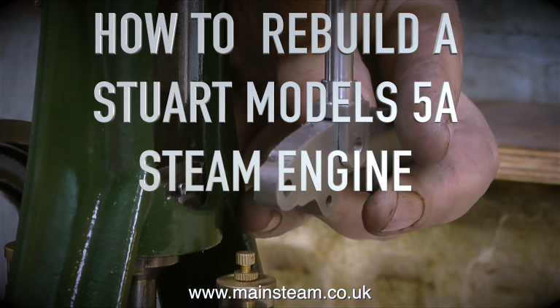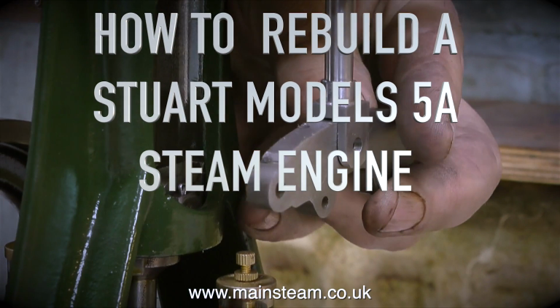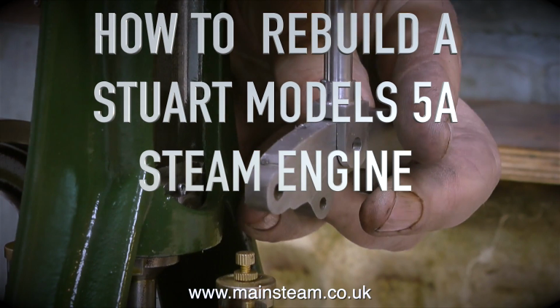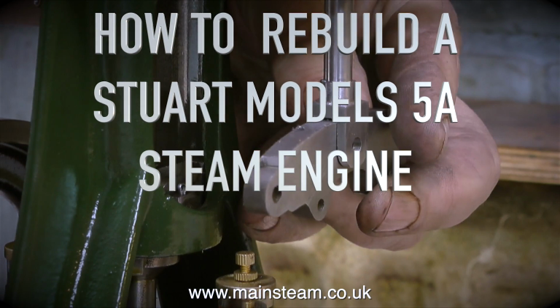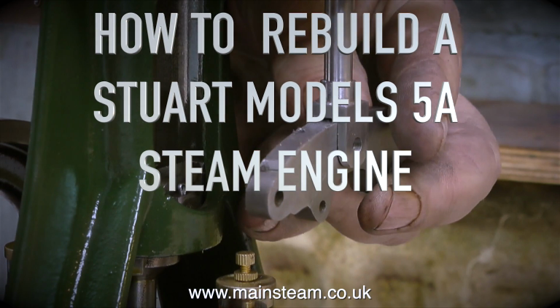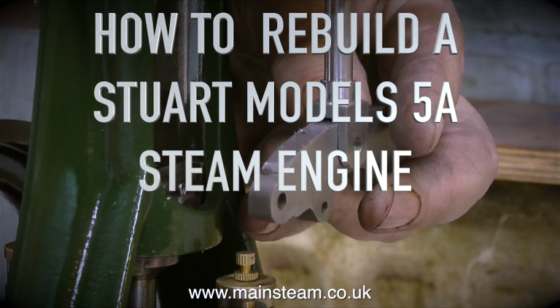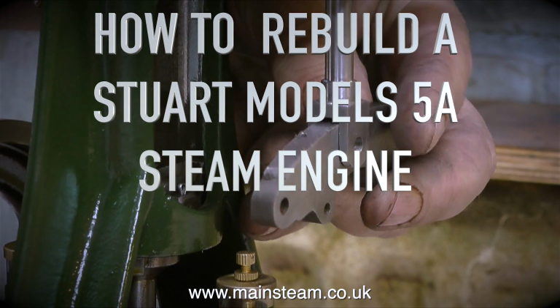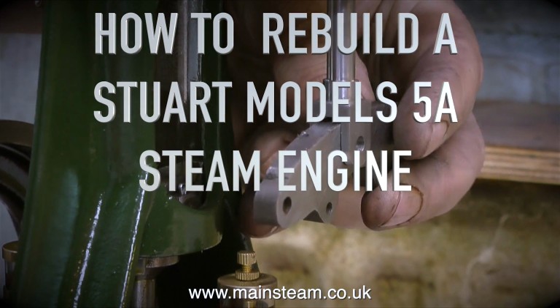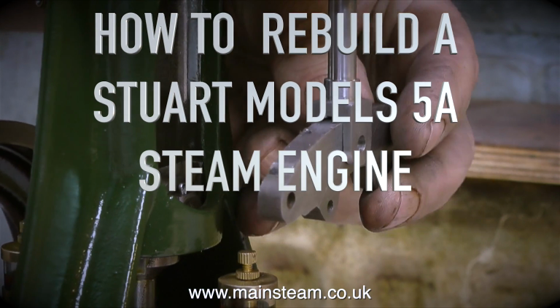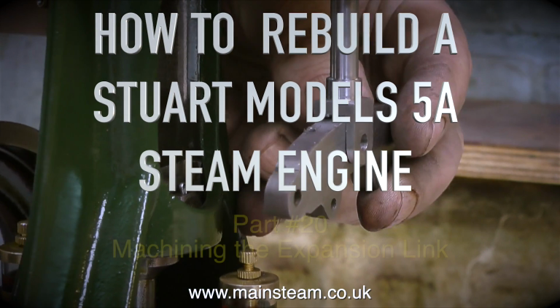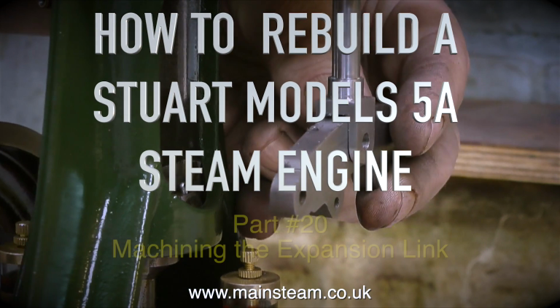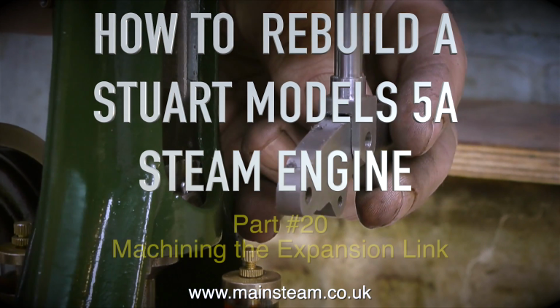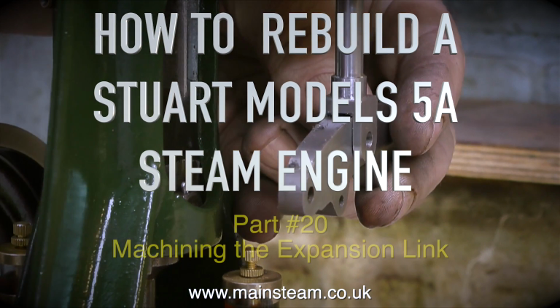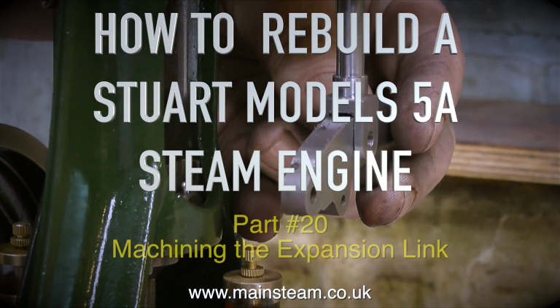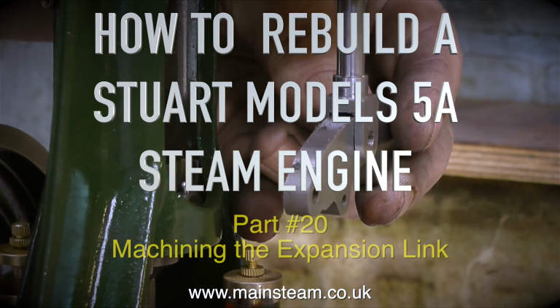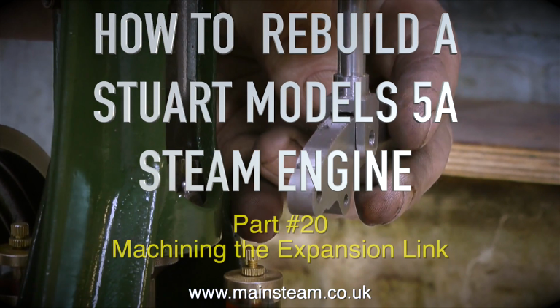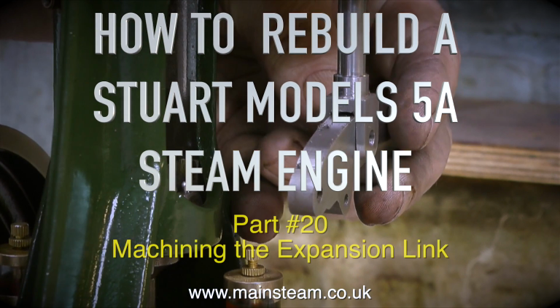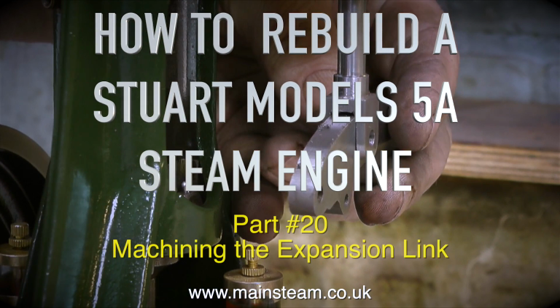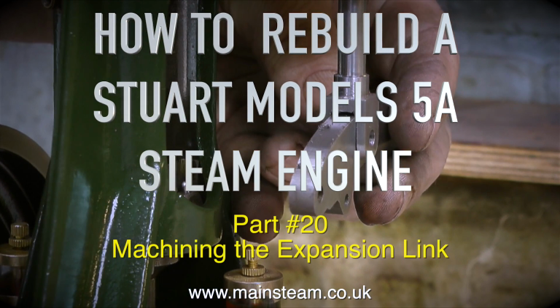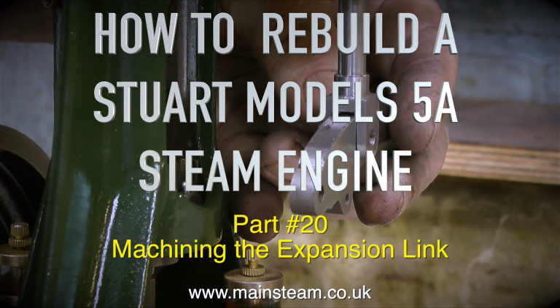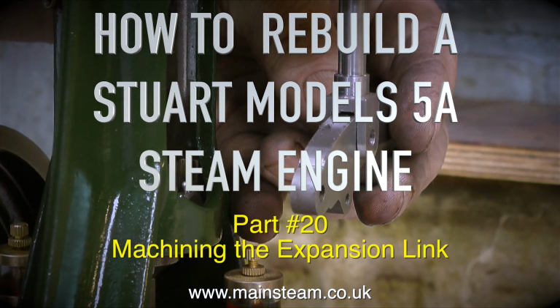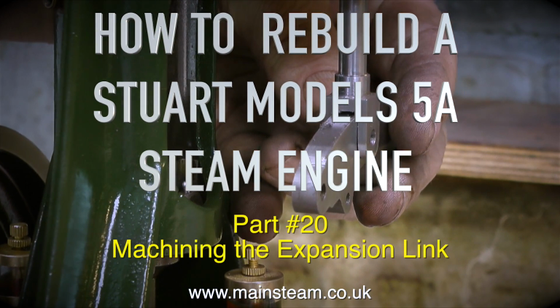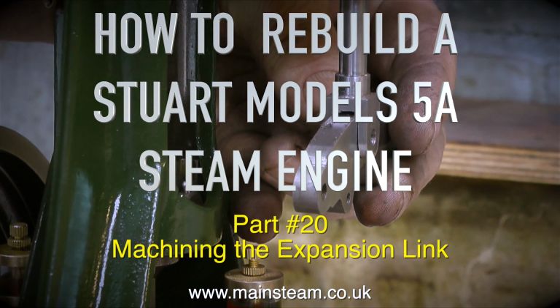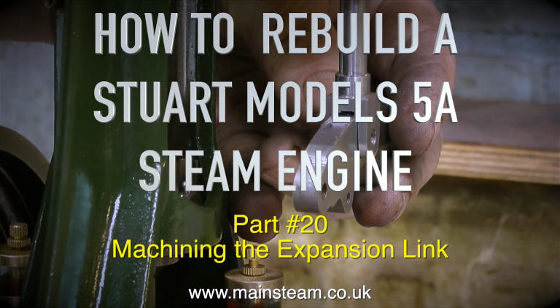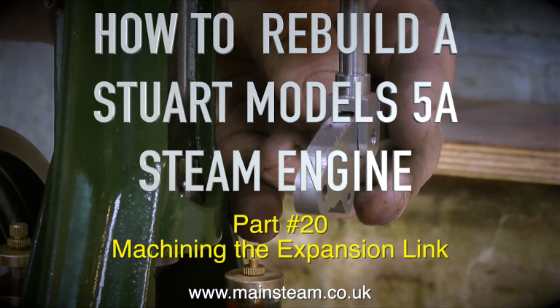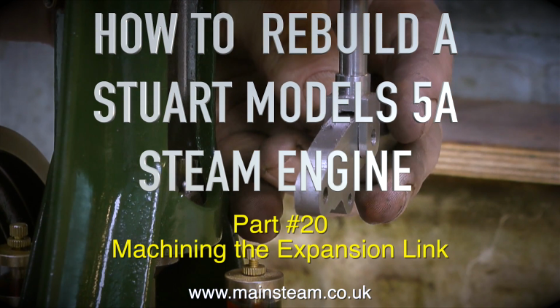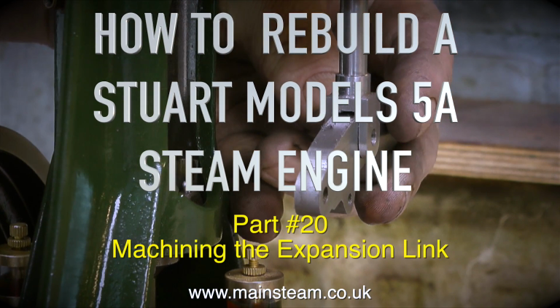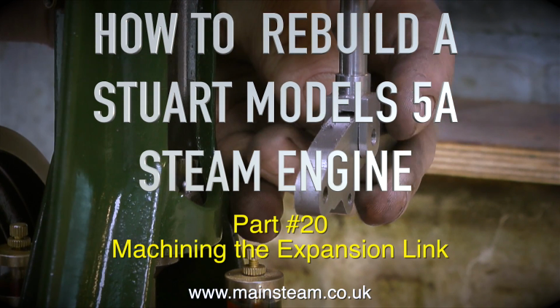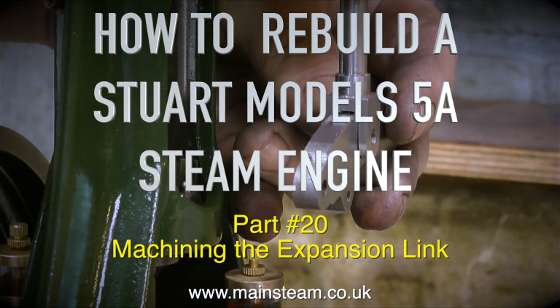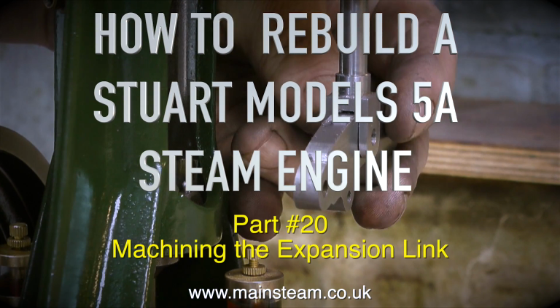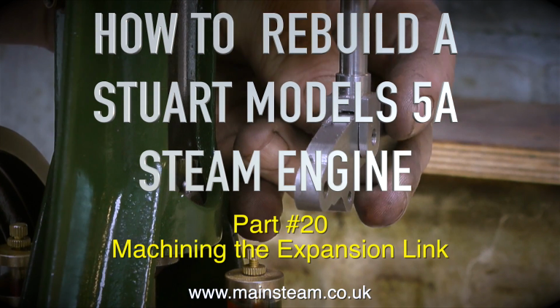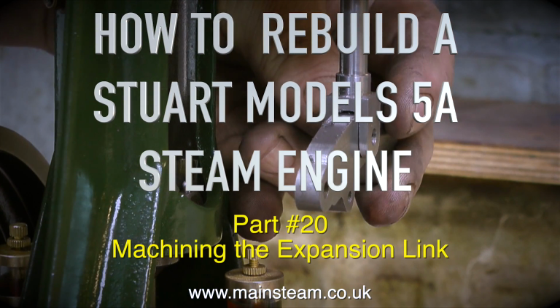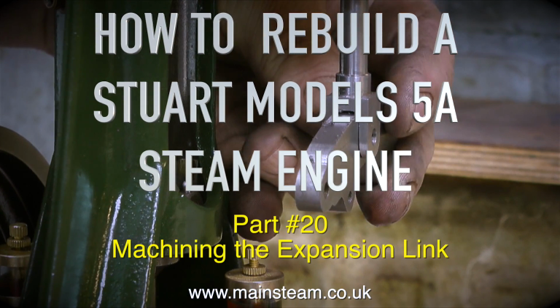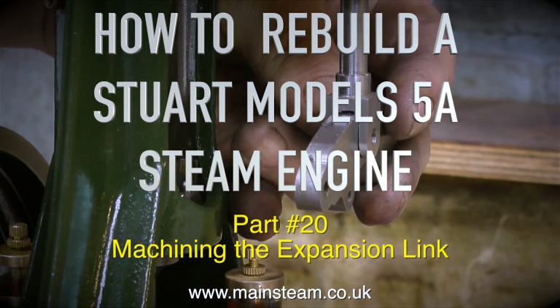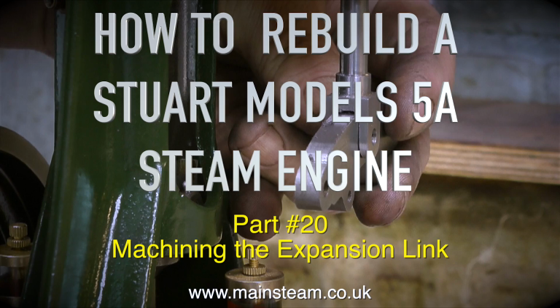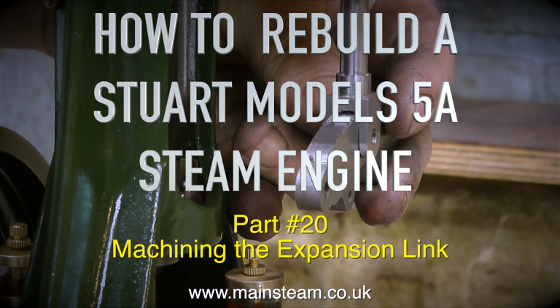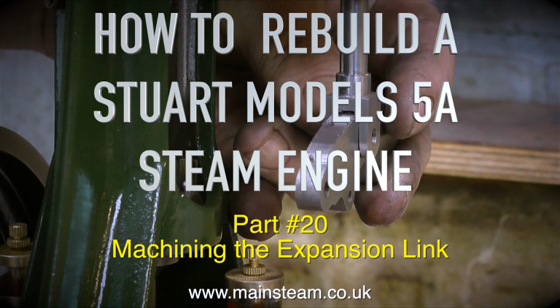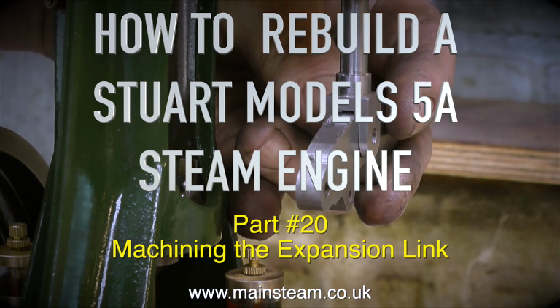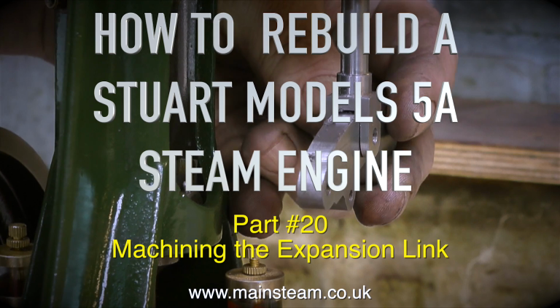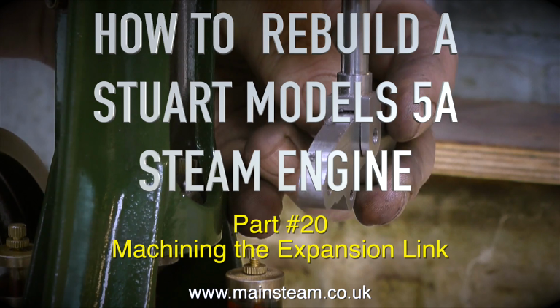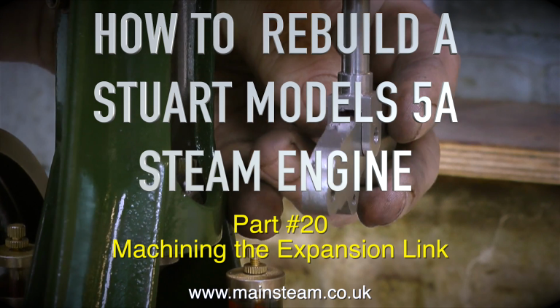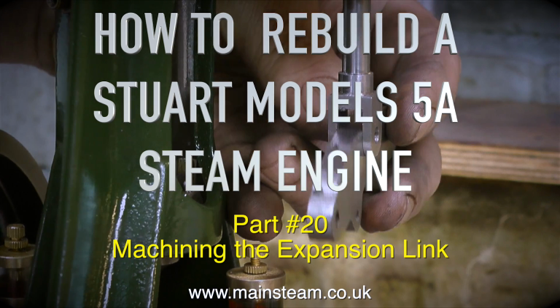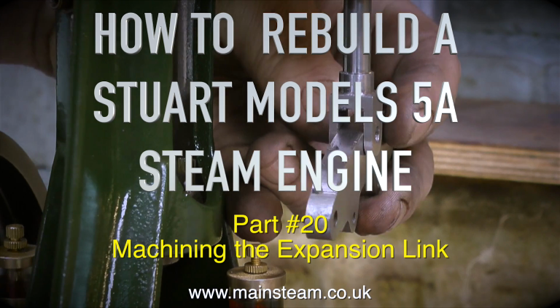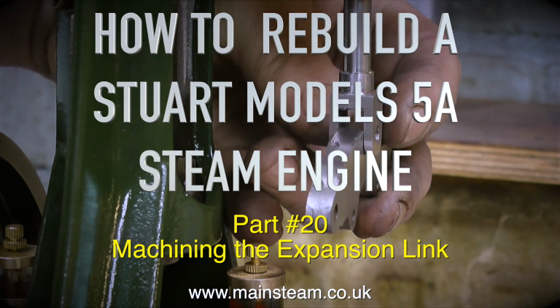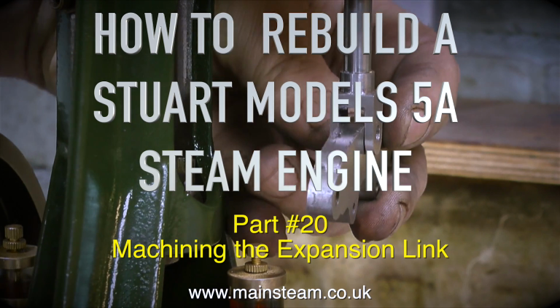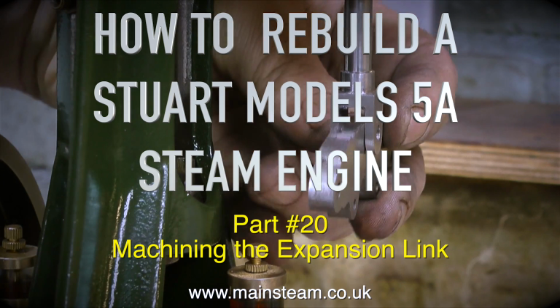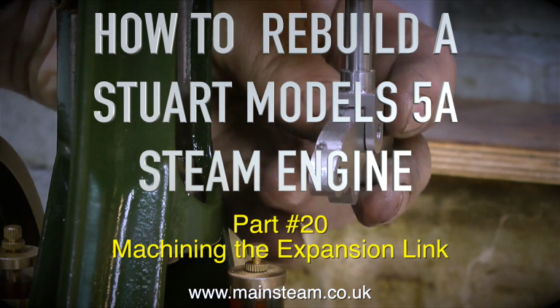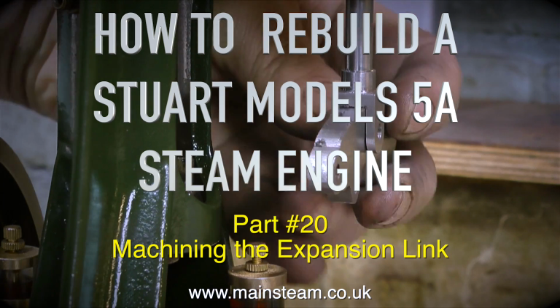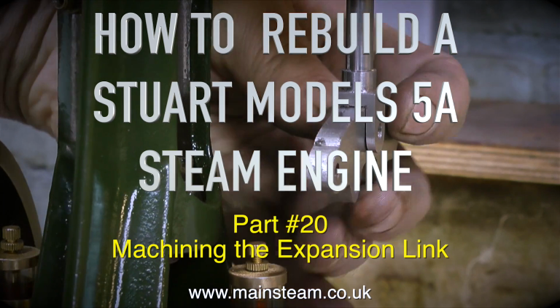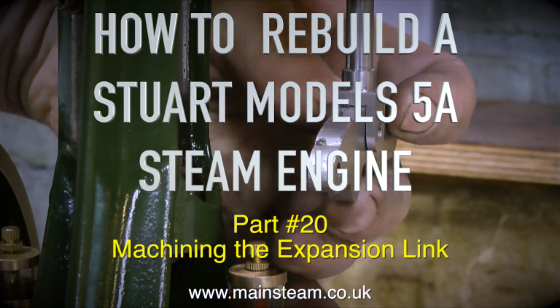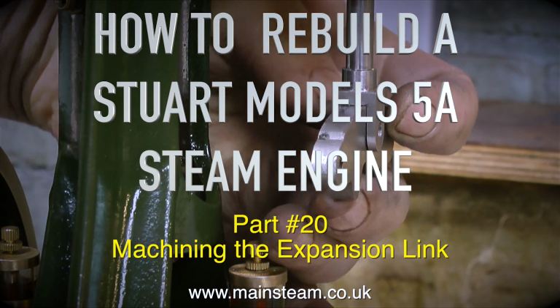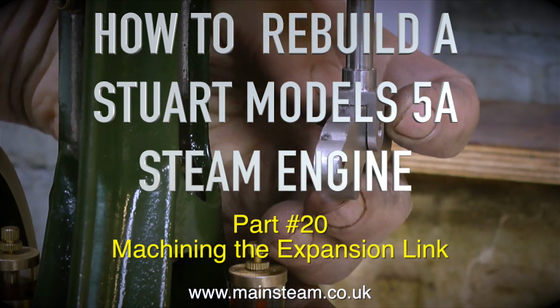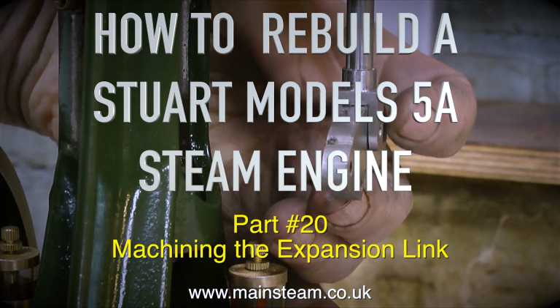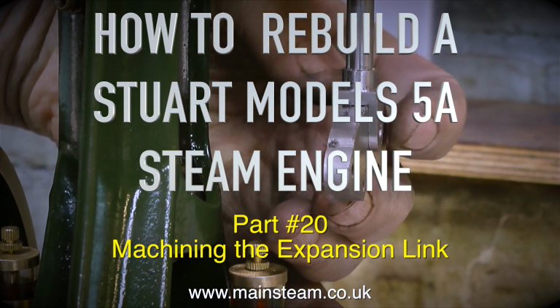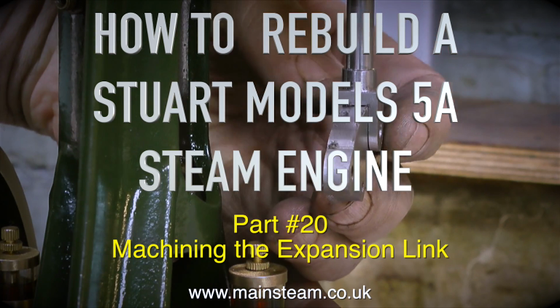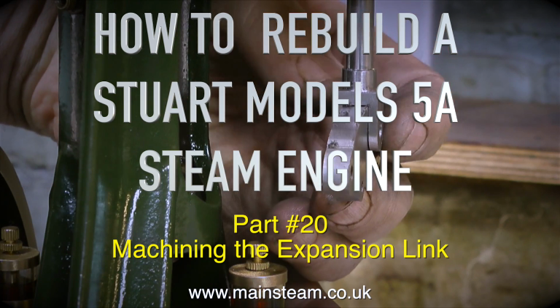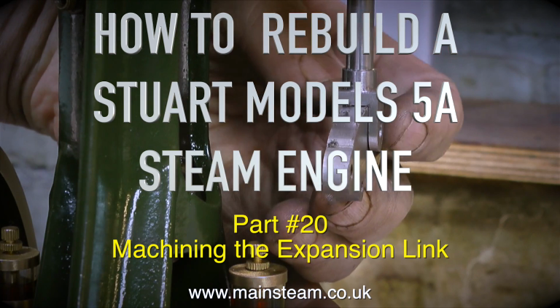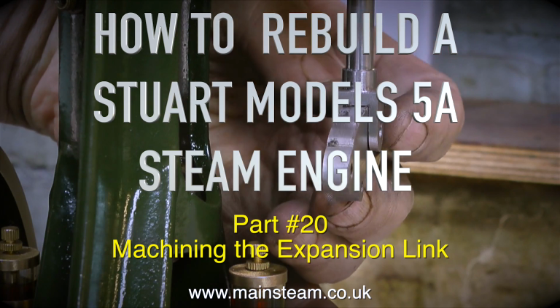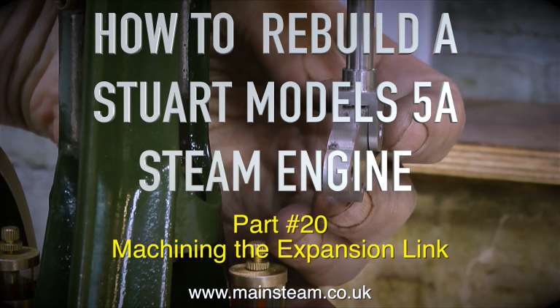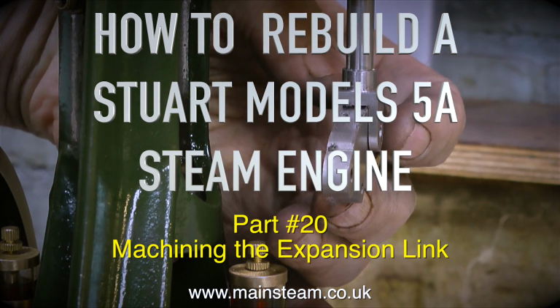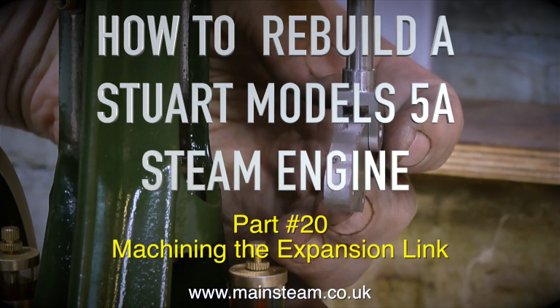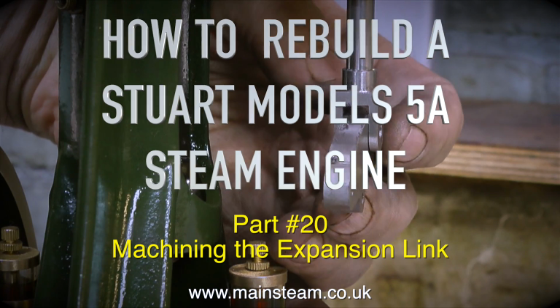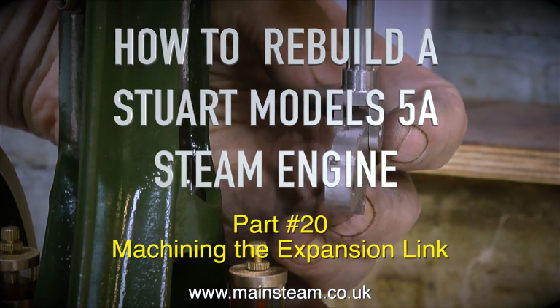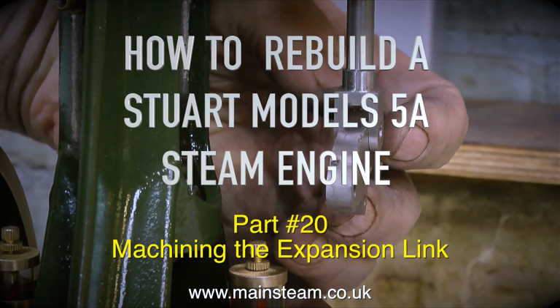How to rebuild a Stuart Models 5A steam engine. This is part 20: machining the expansion link.